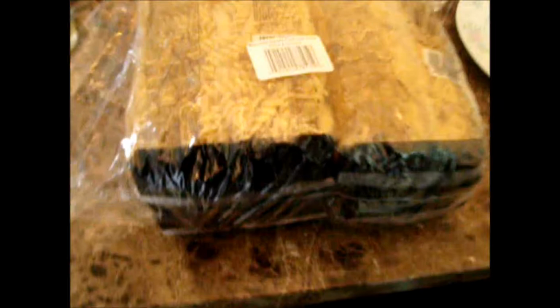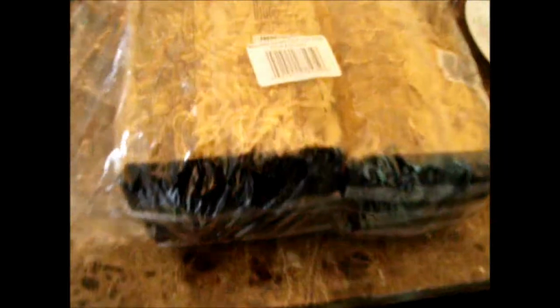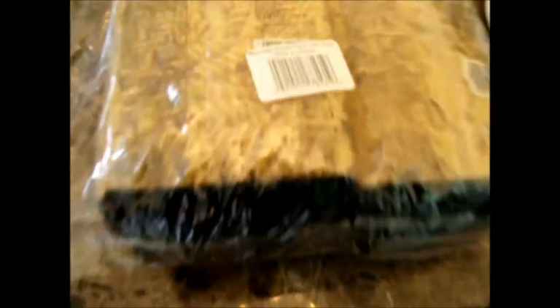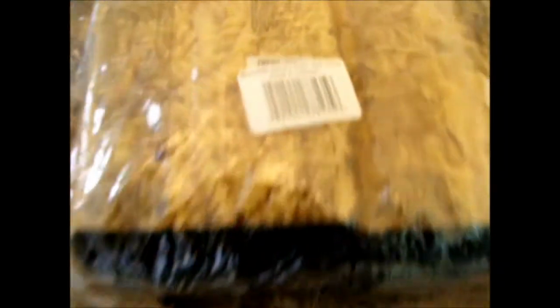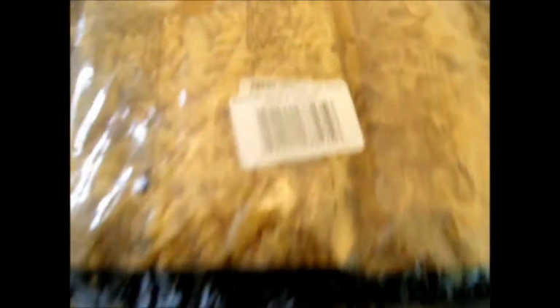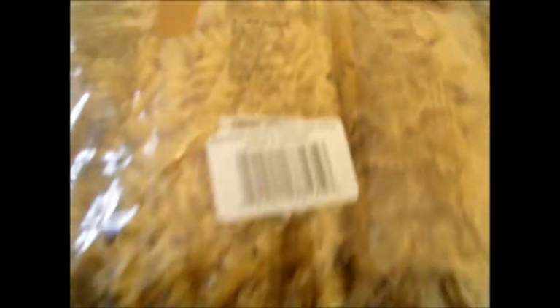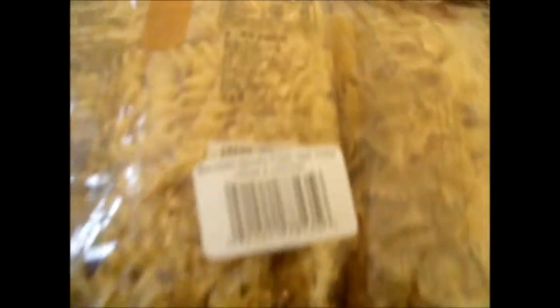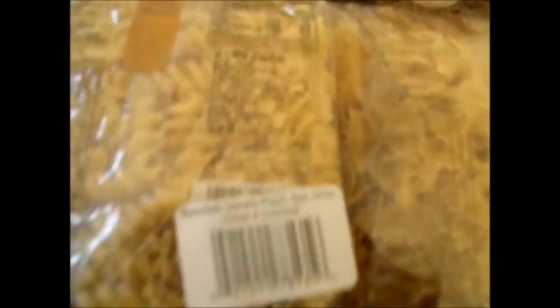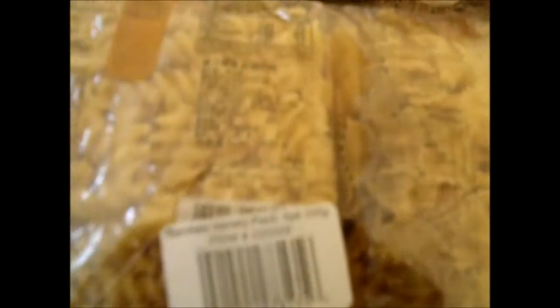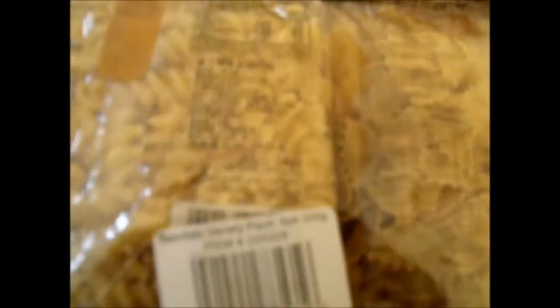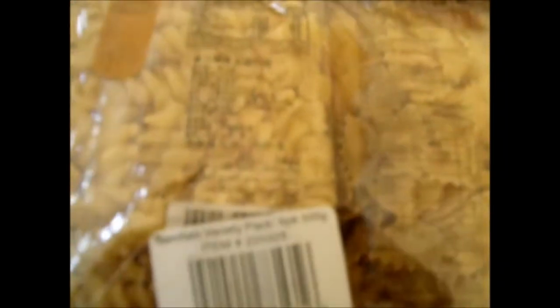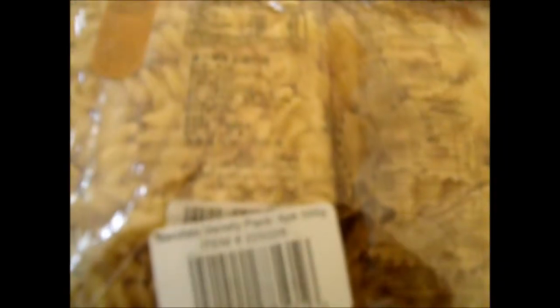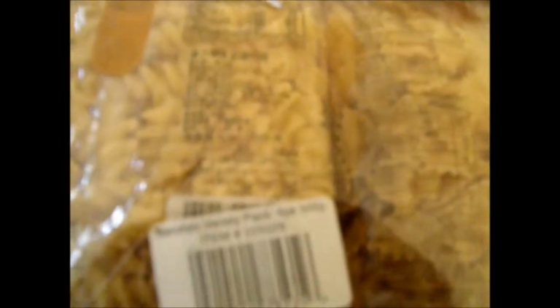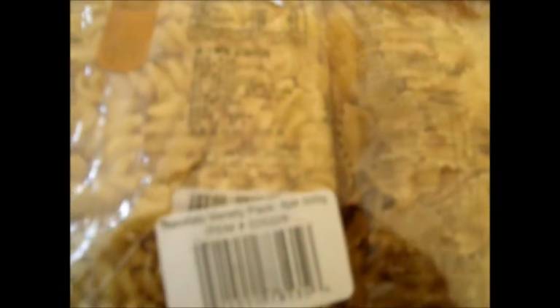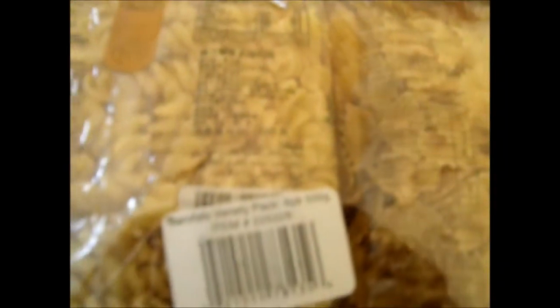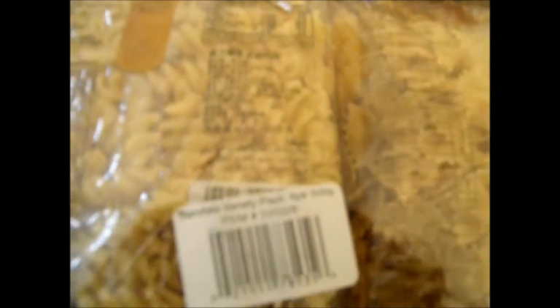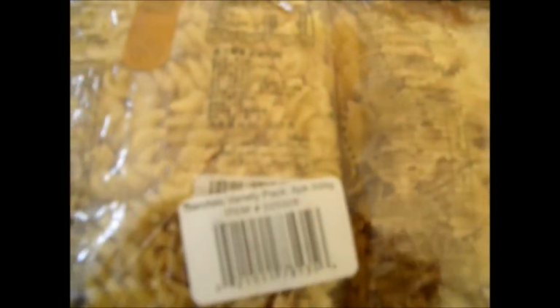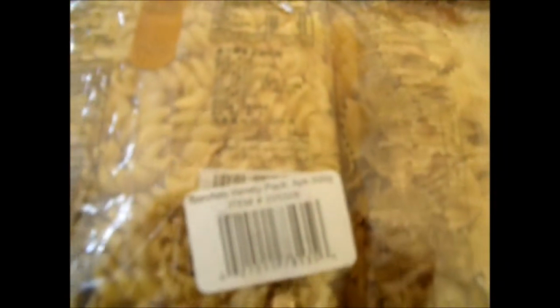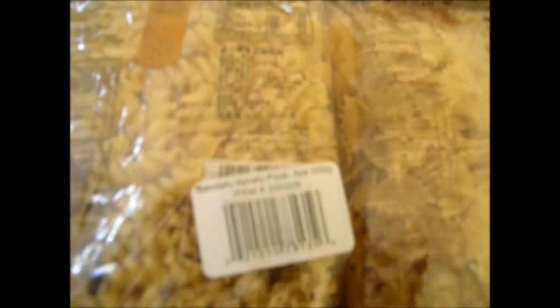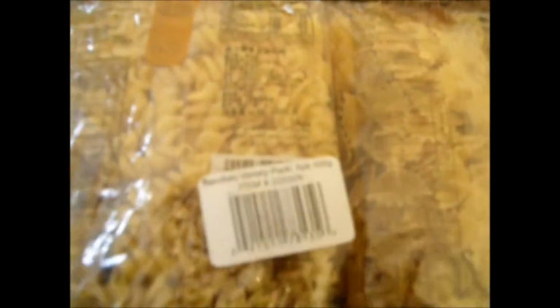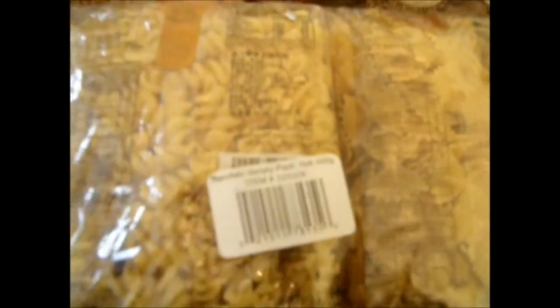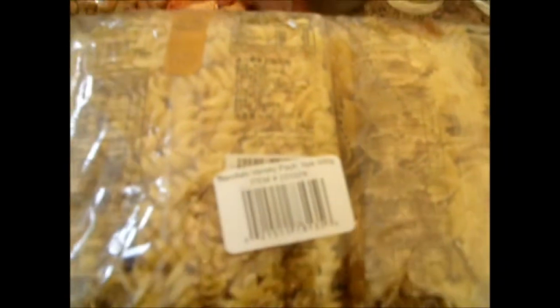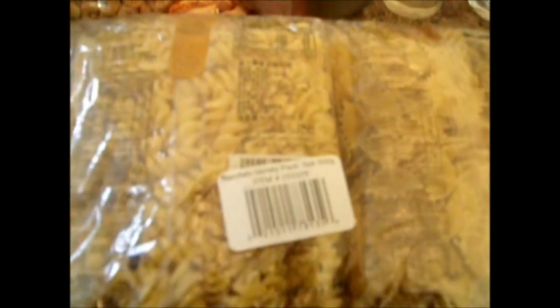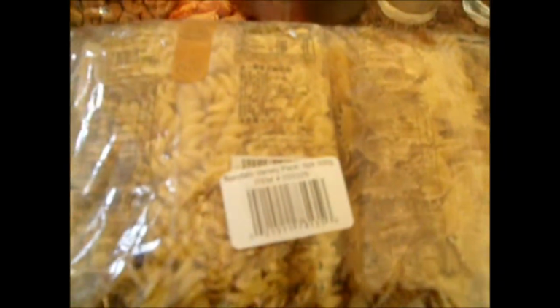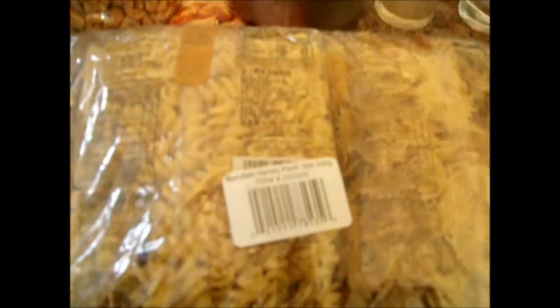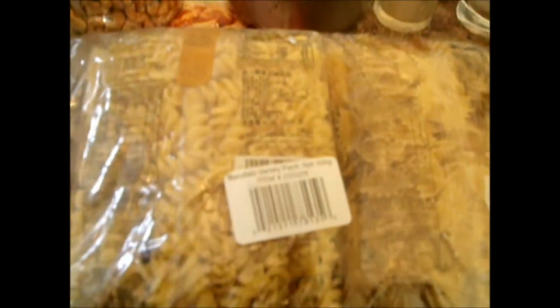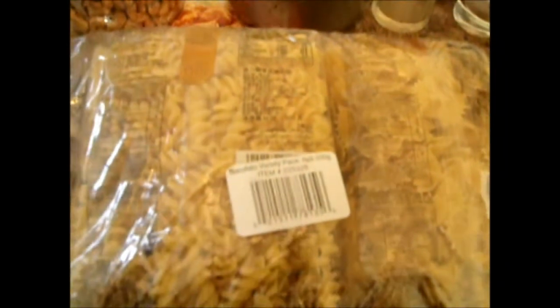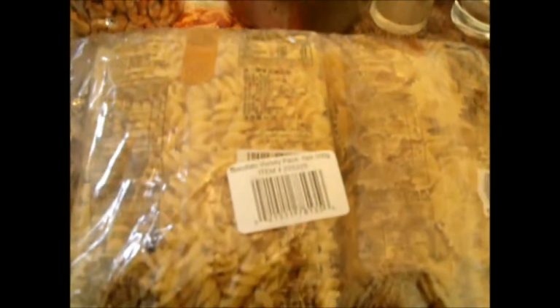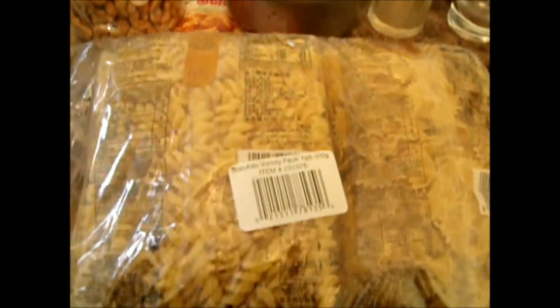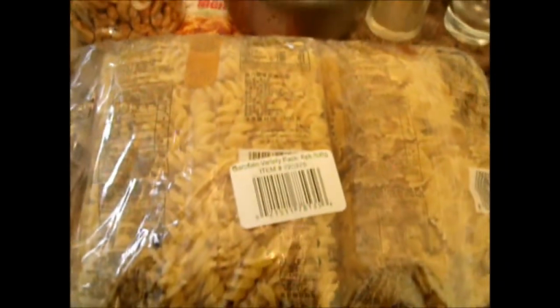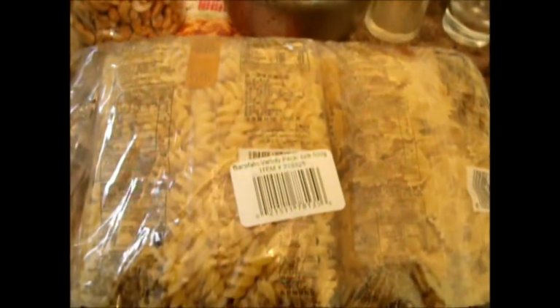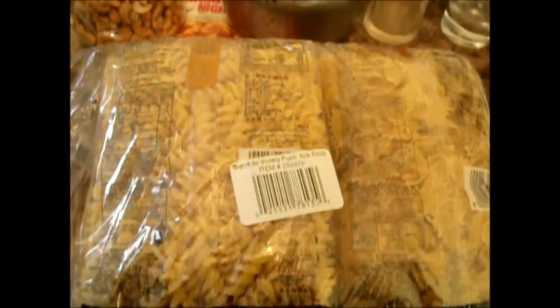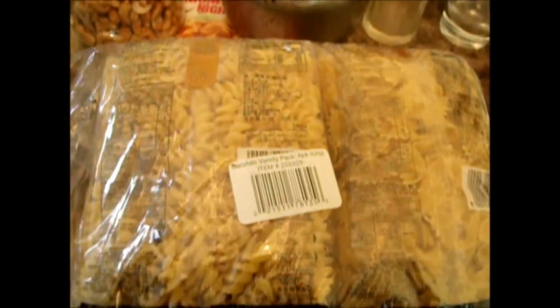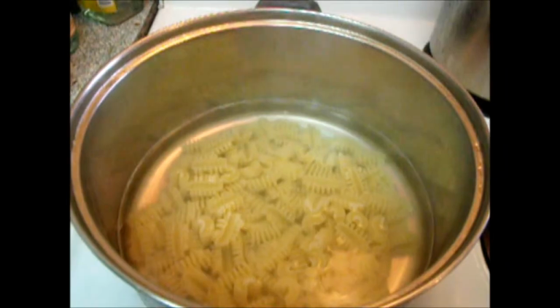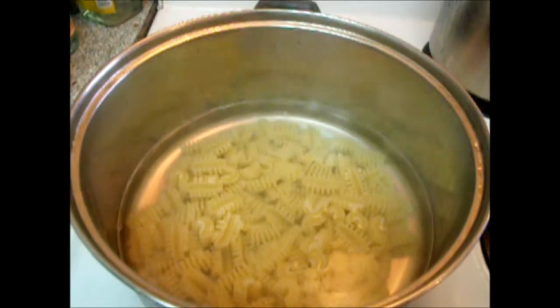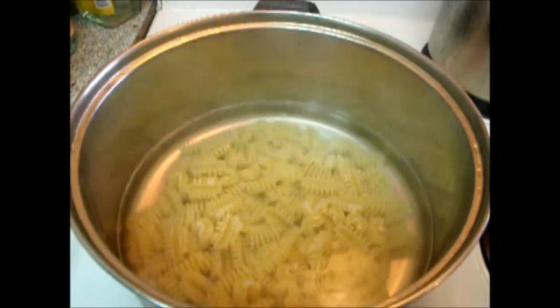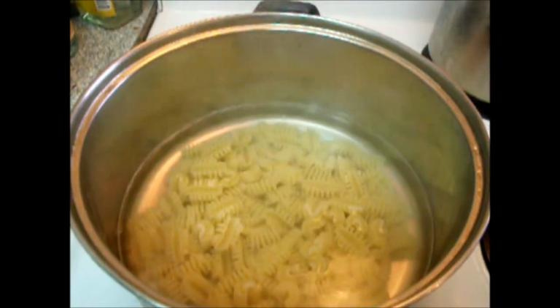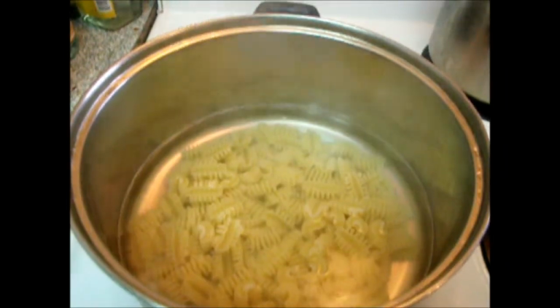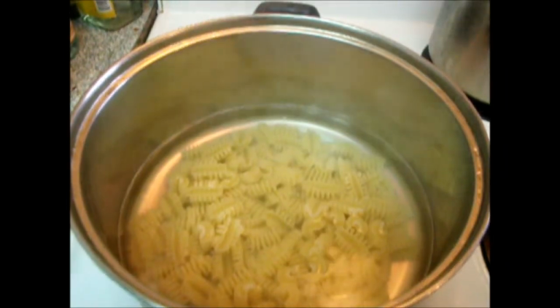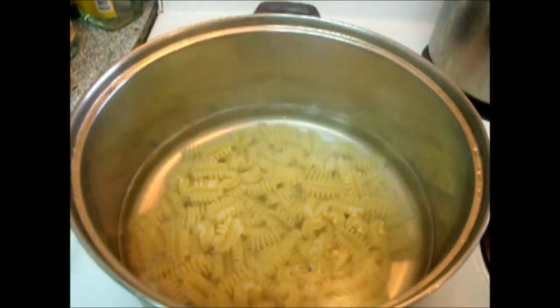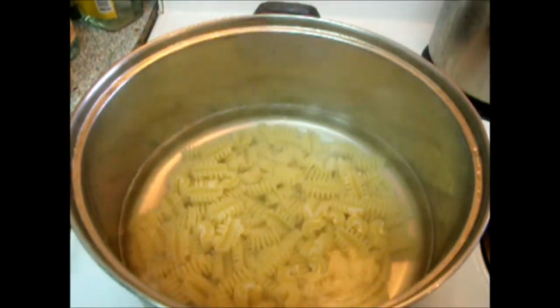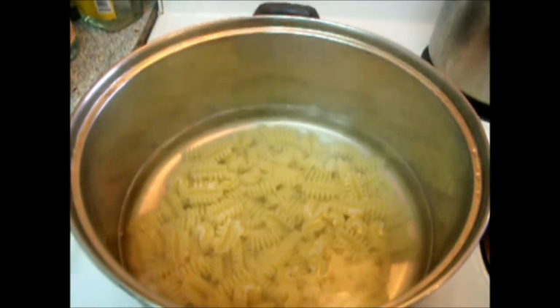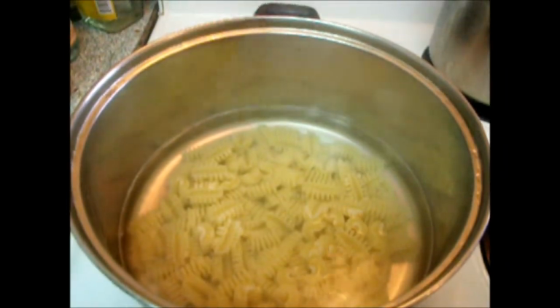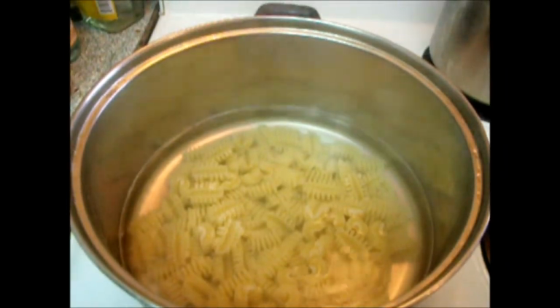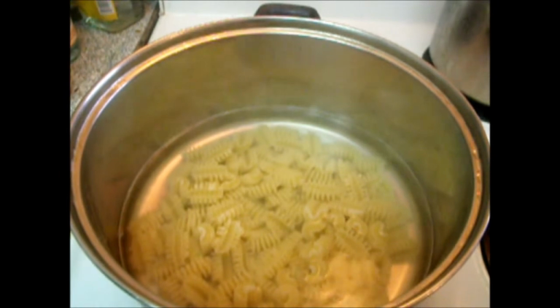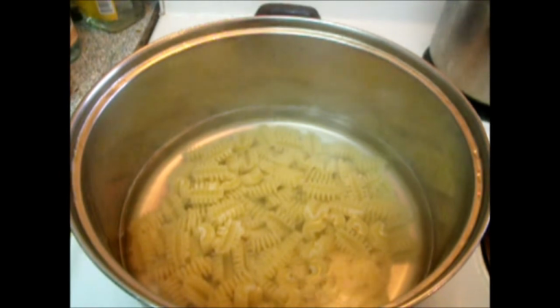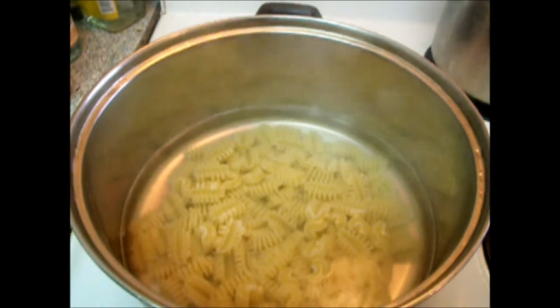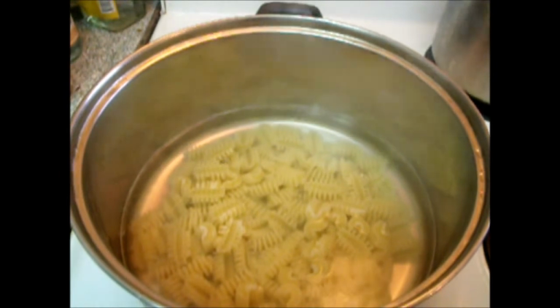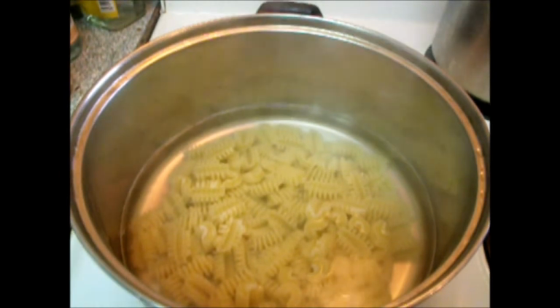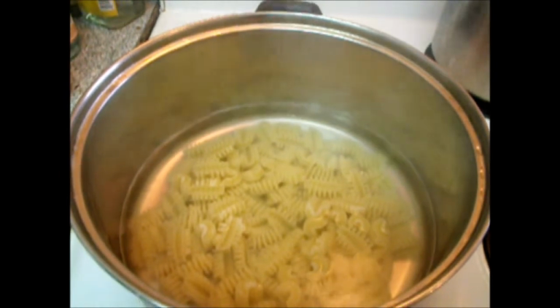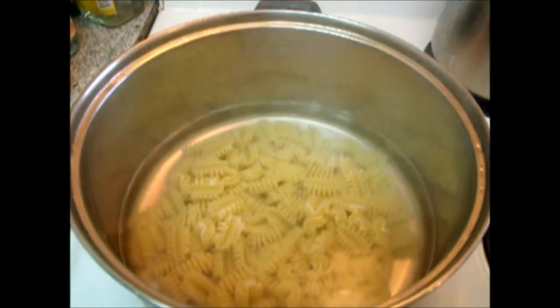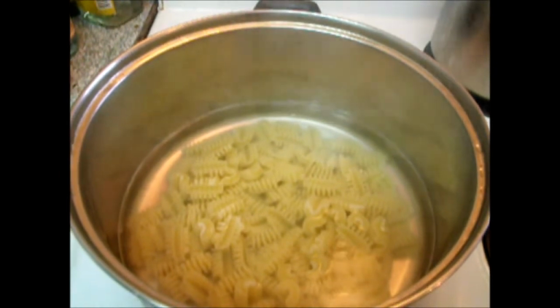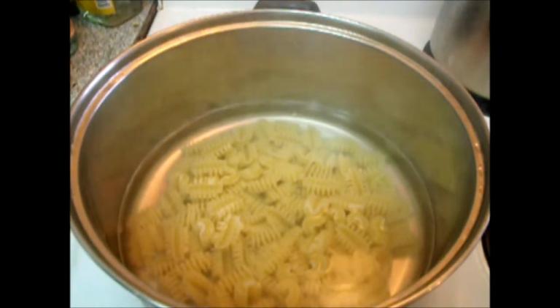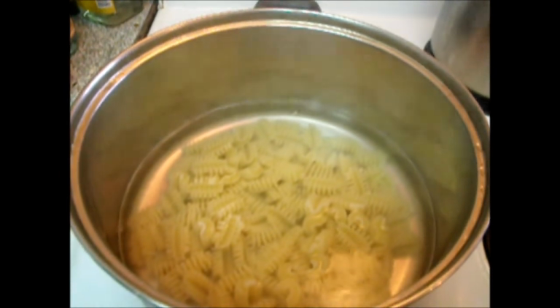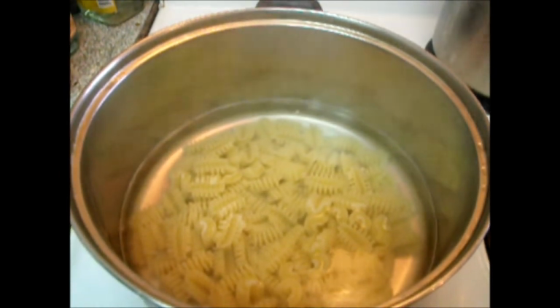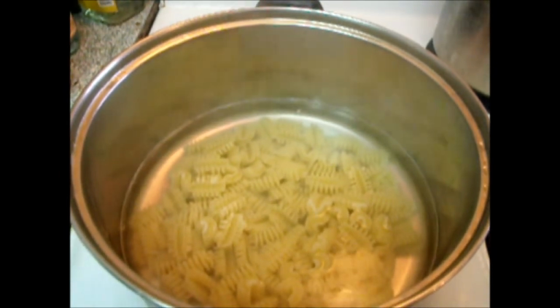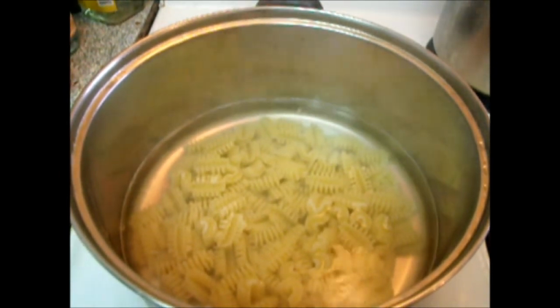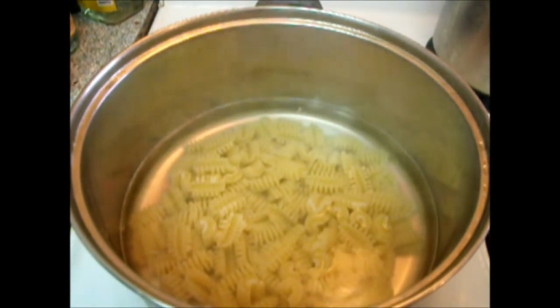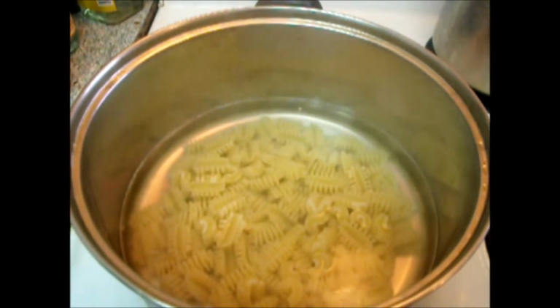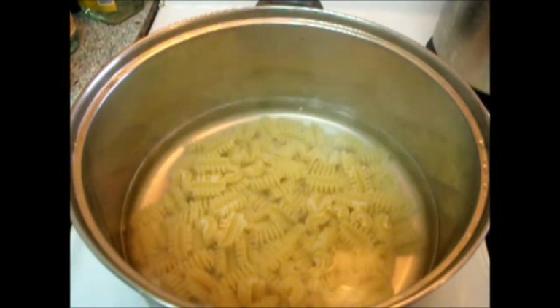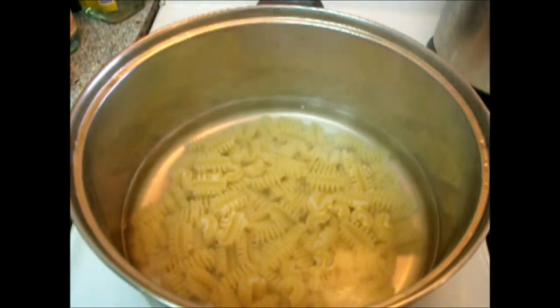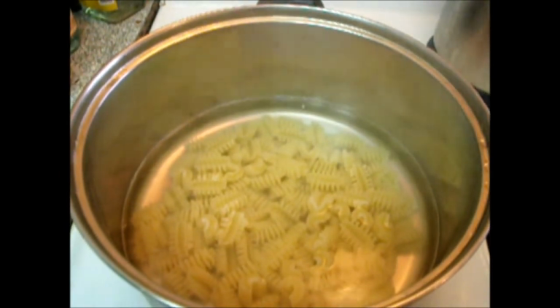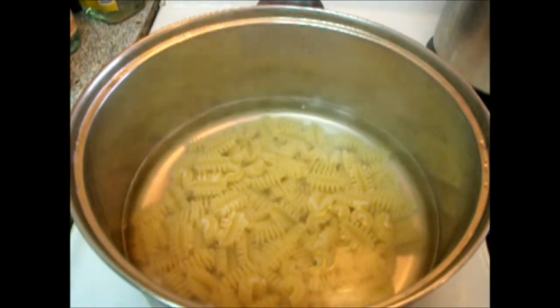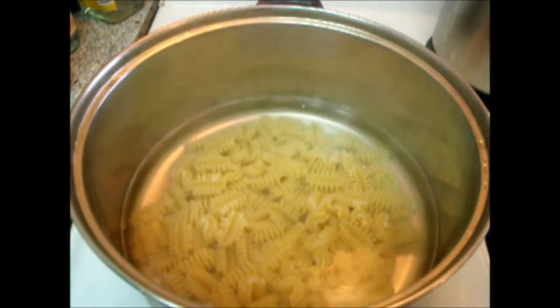Today I will show you how I cook pasta. Put pasta in boiling water.